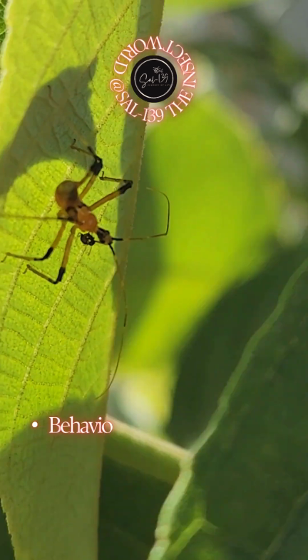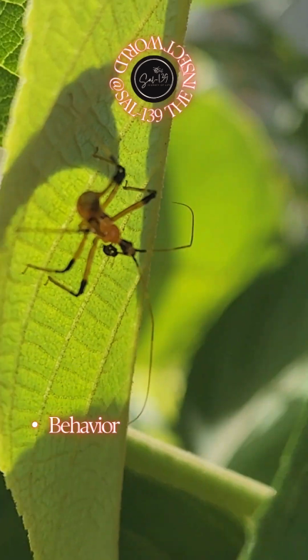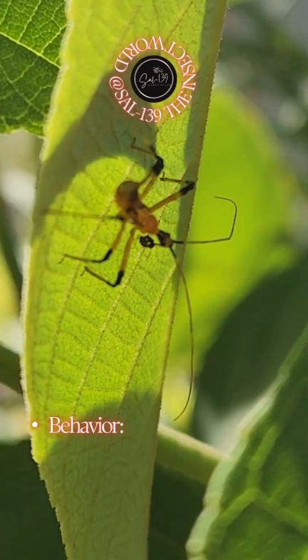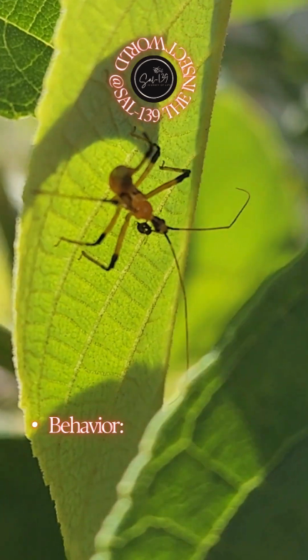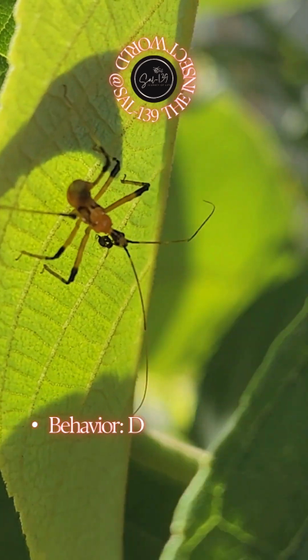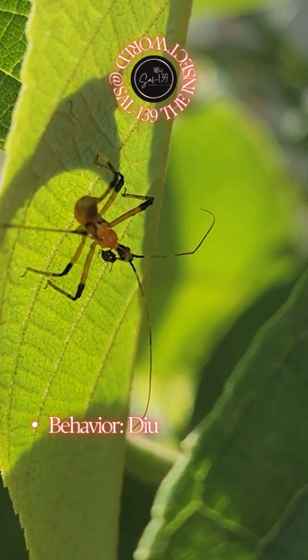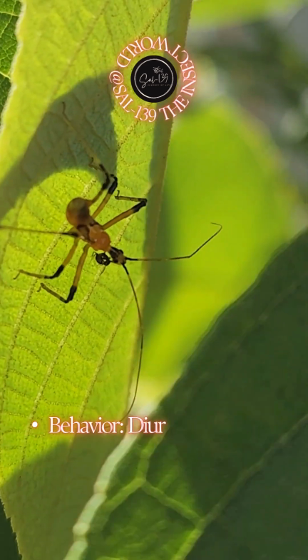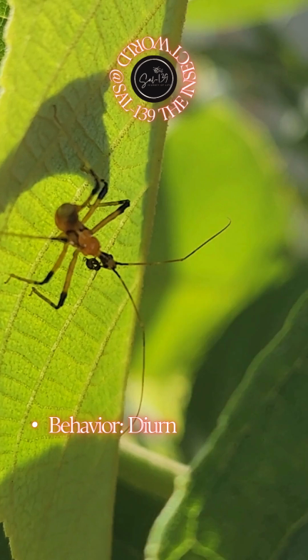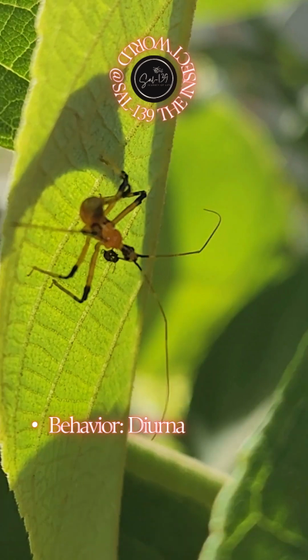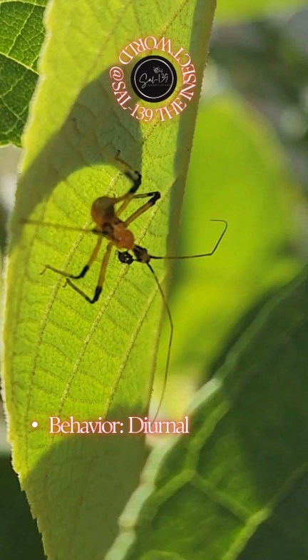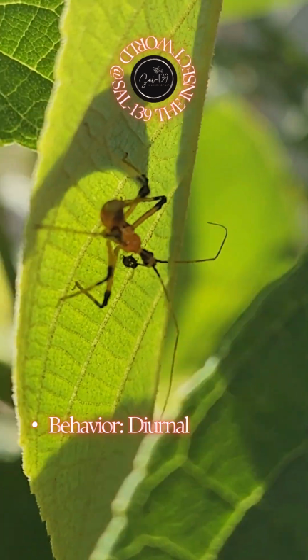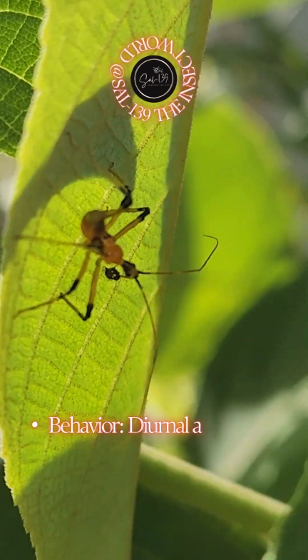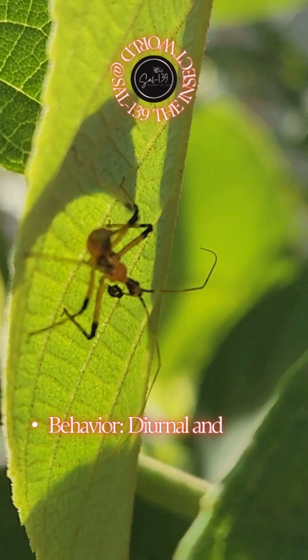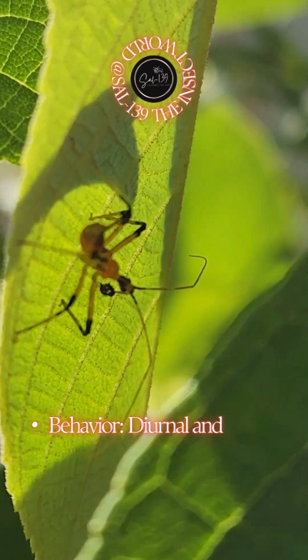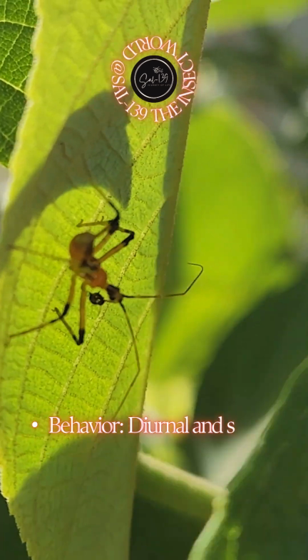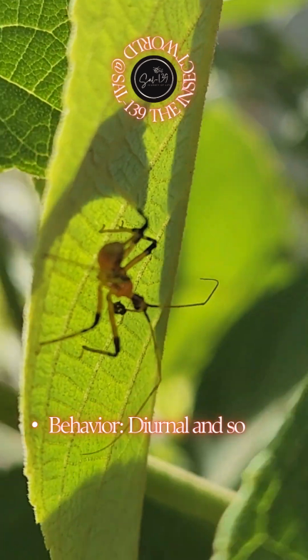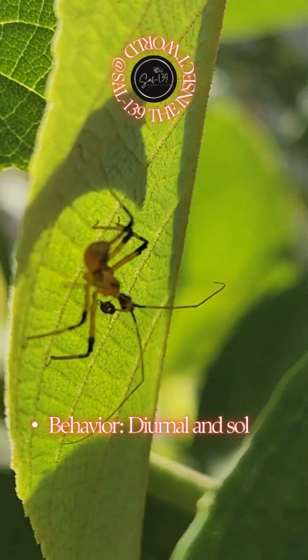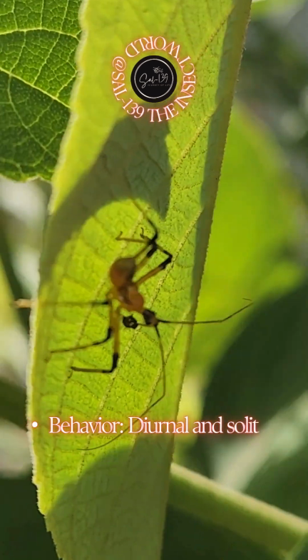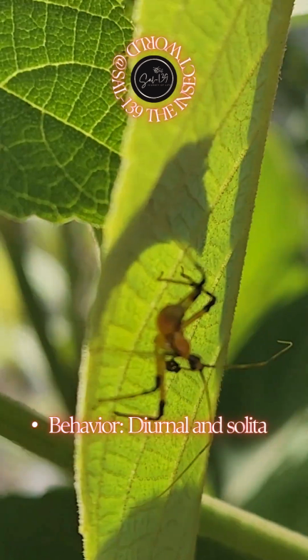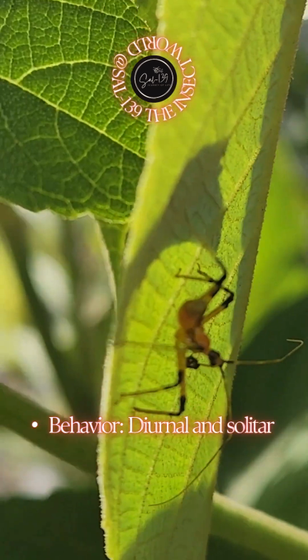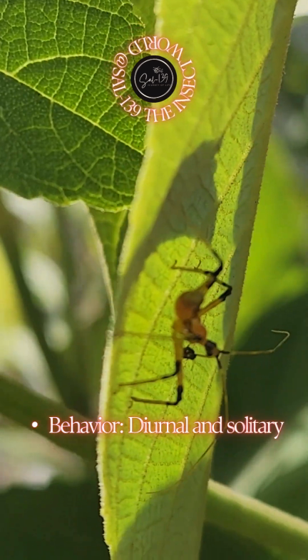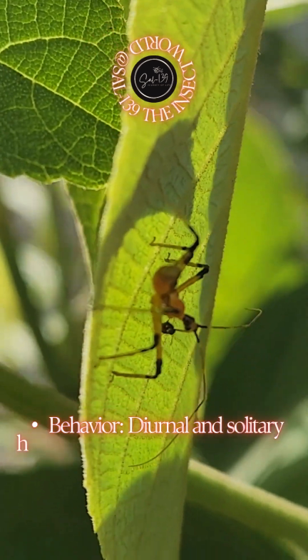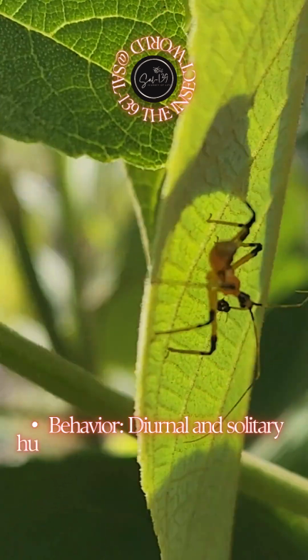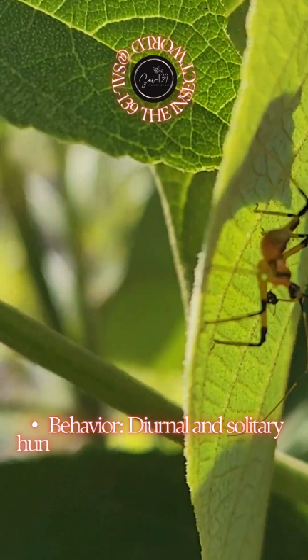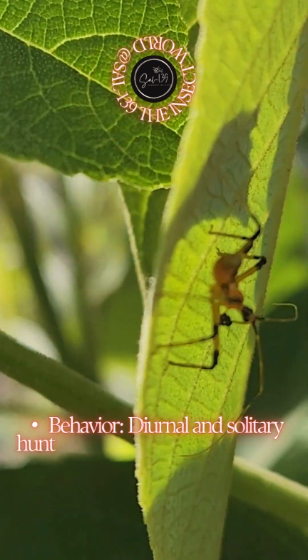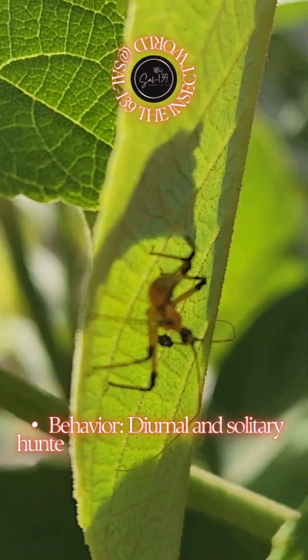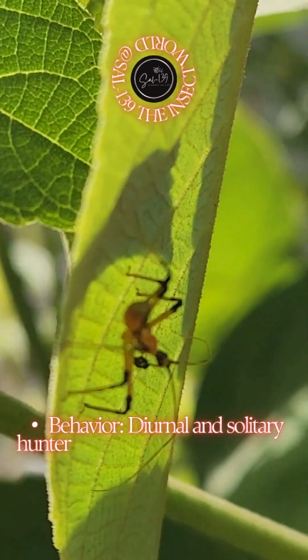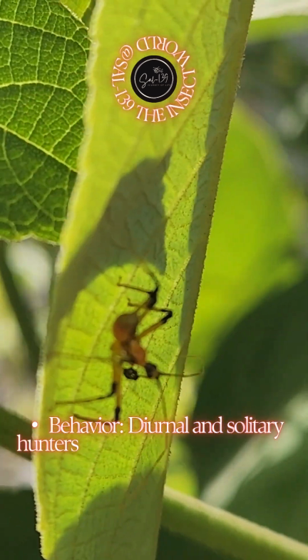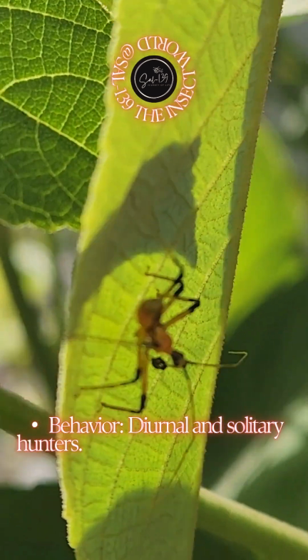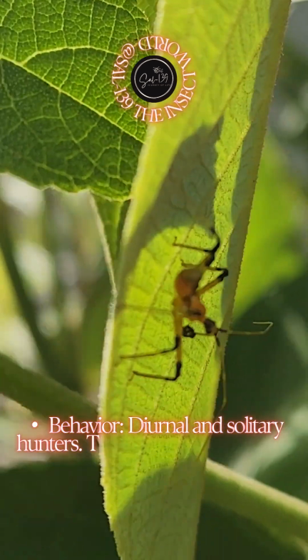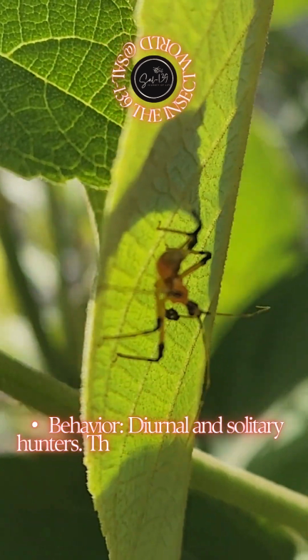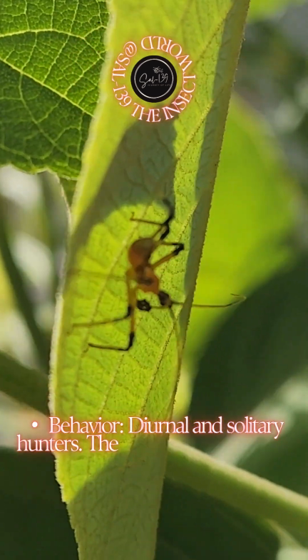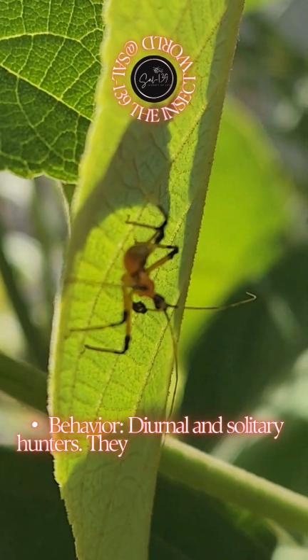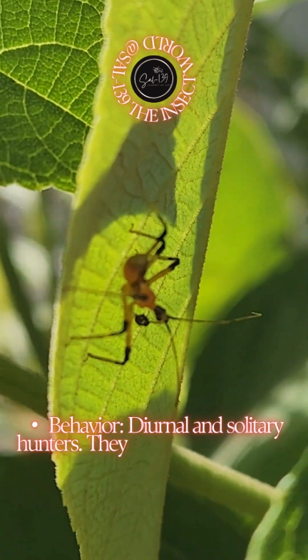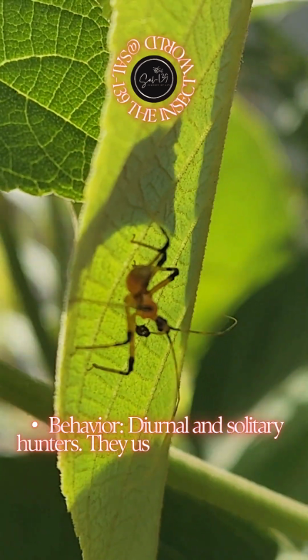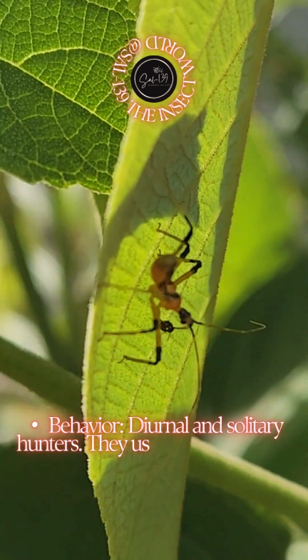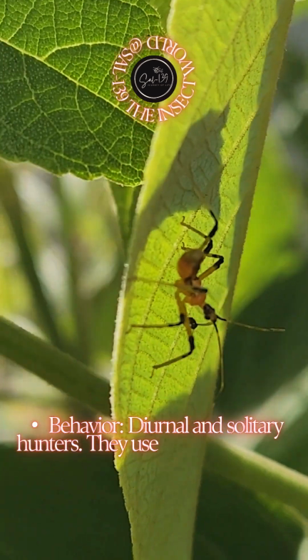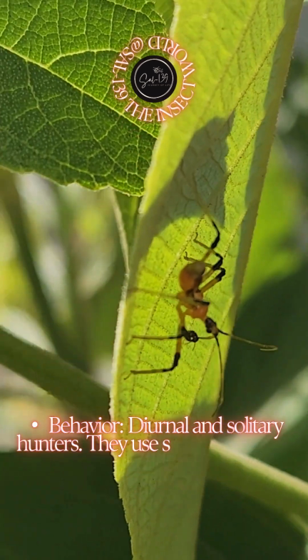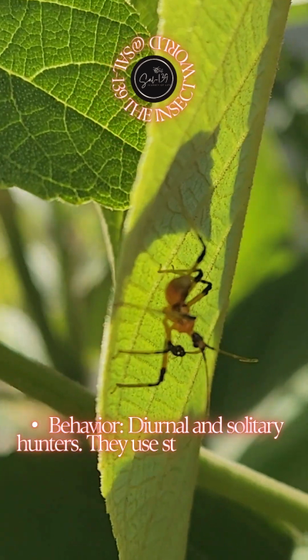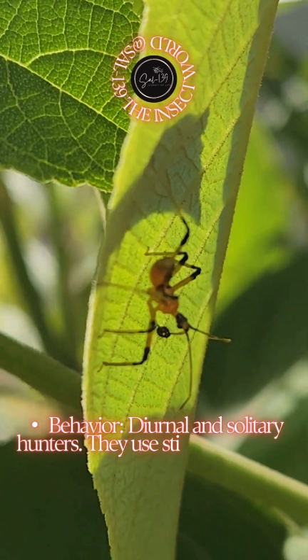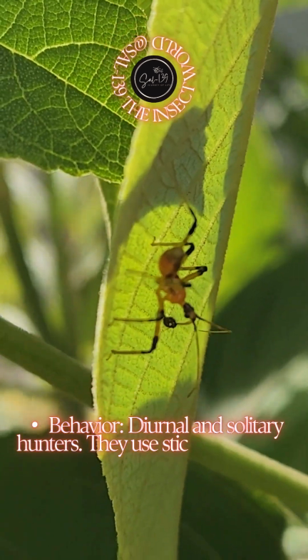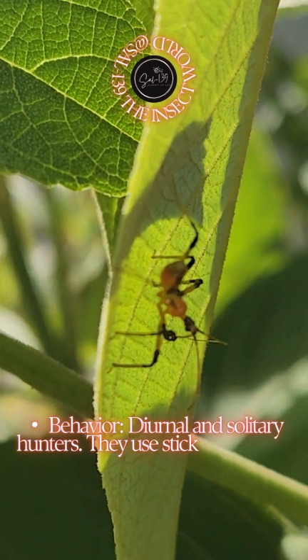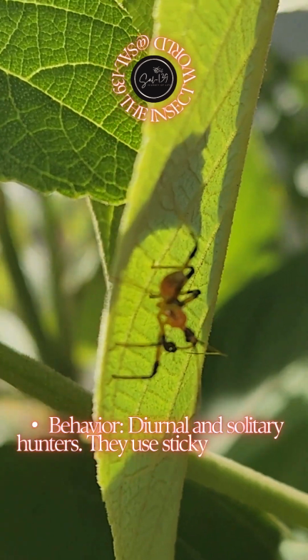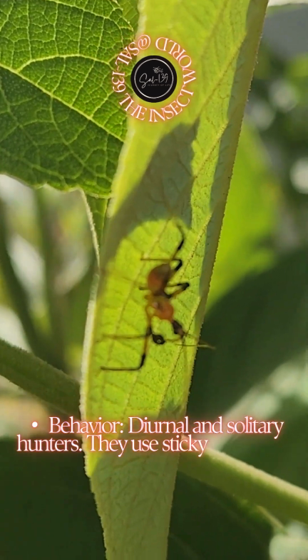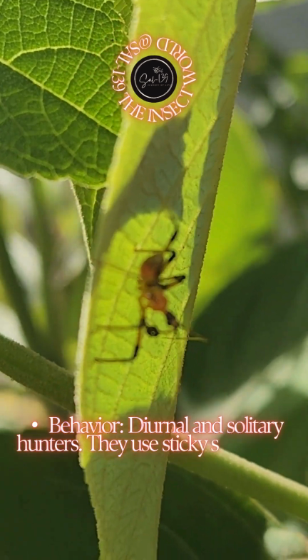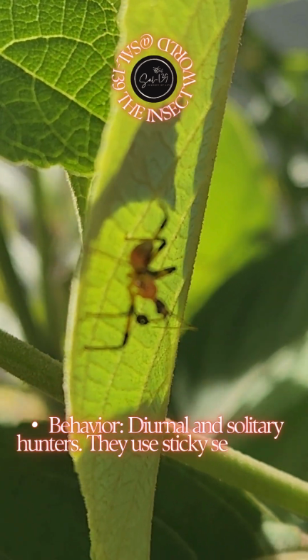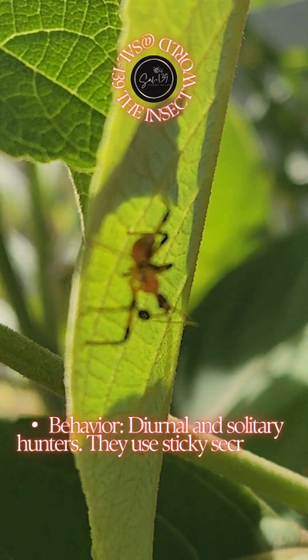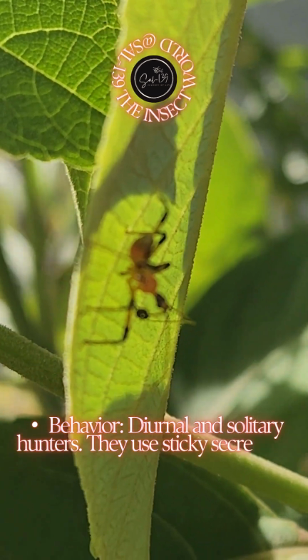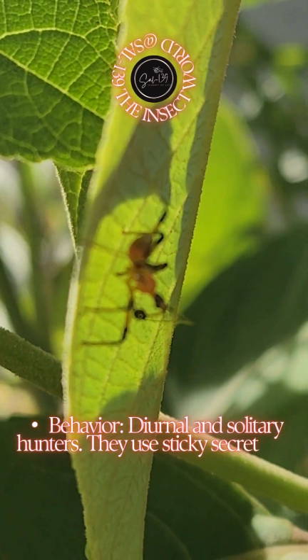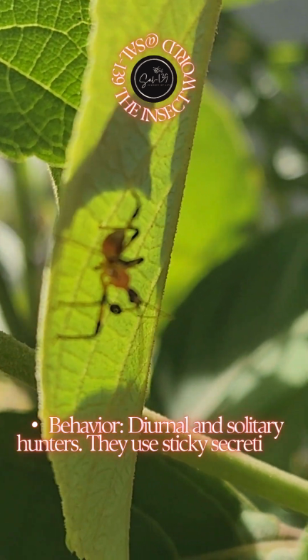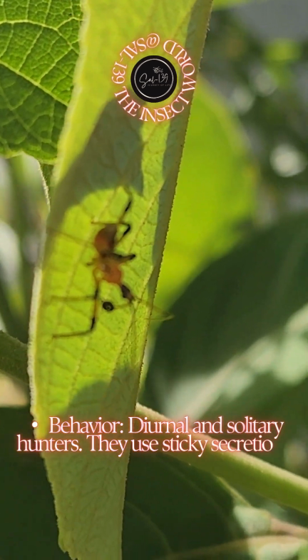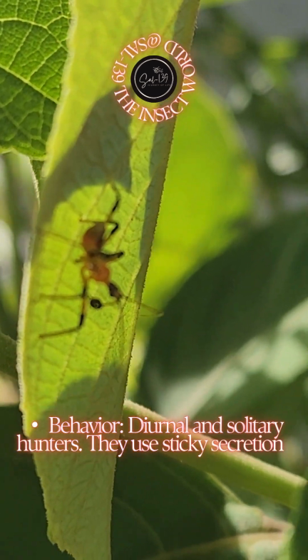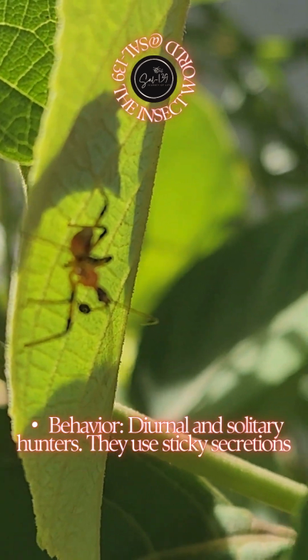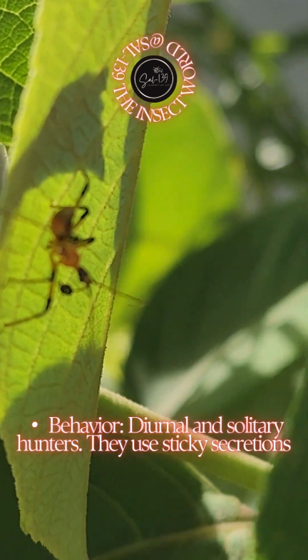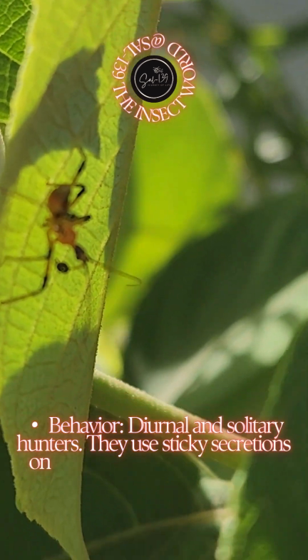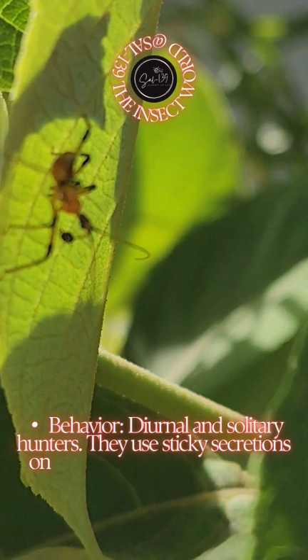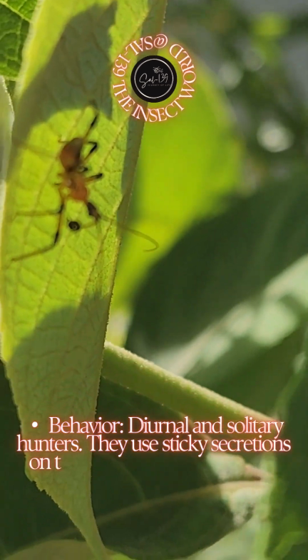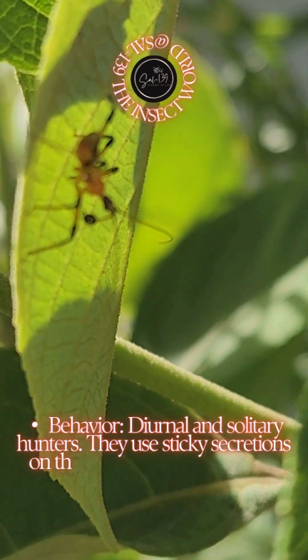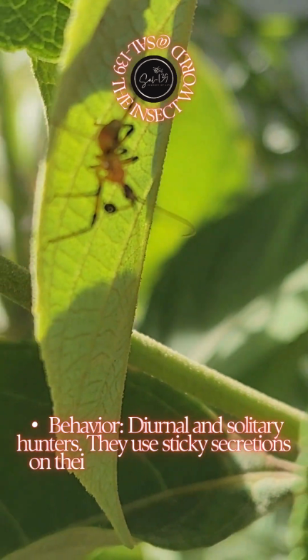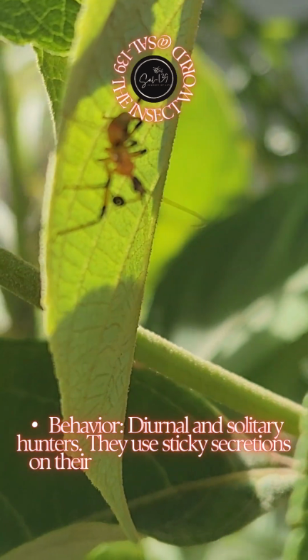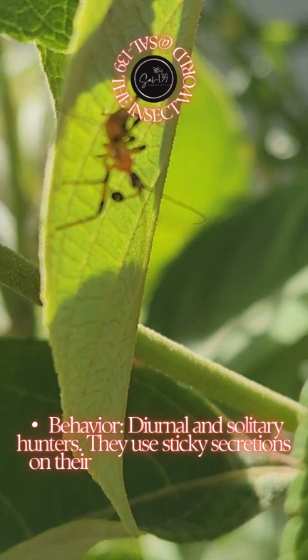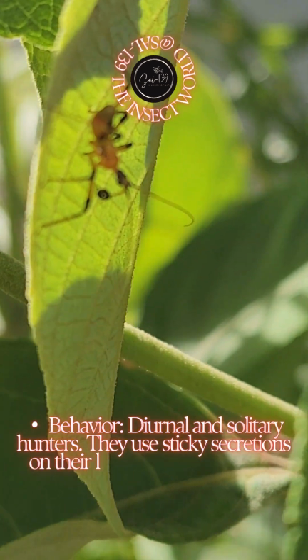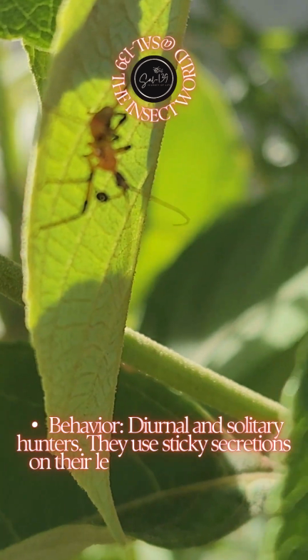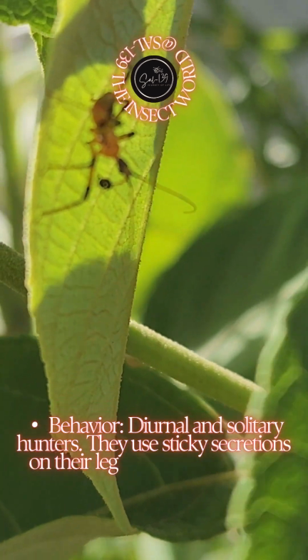Behavior: diurnal and solitary hunters. They use sticky secretions on their legs to trap prey before delivering a fatal stab with their beak.